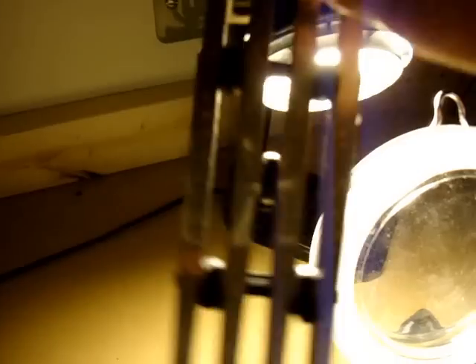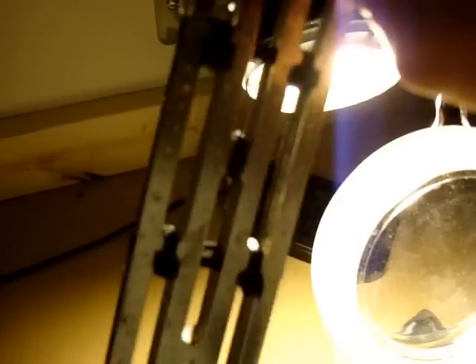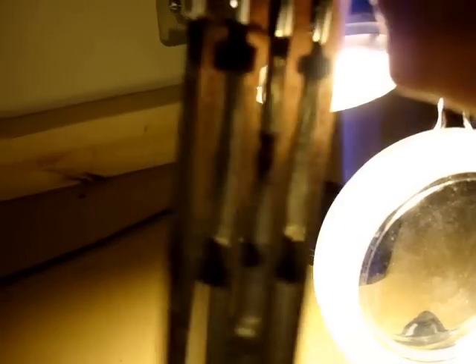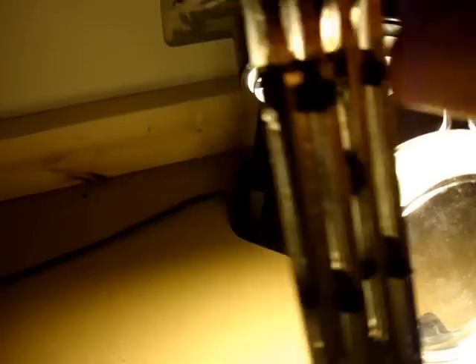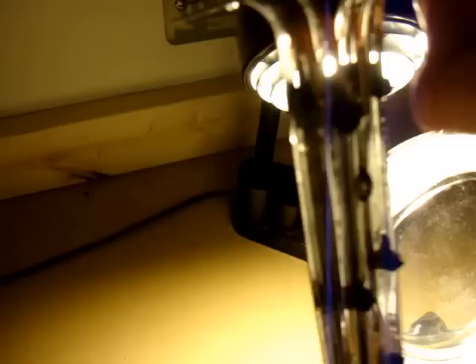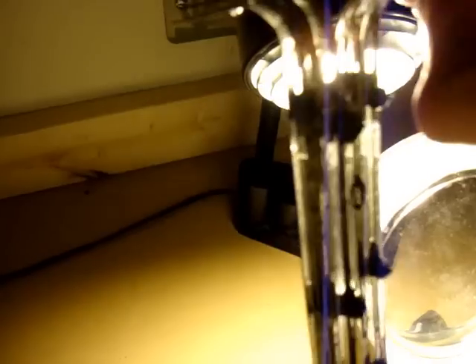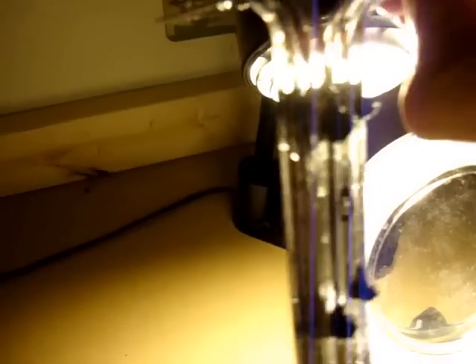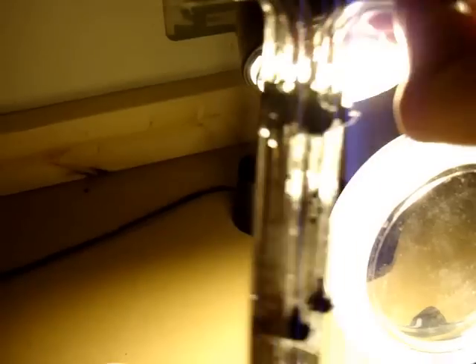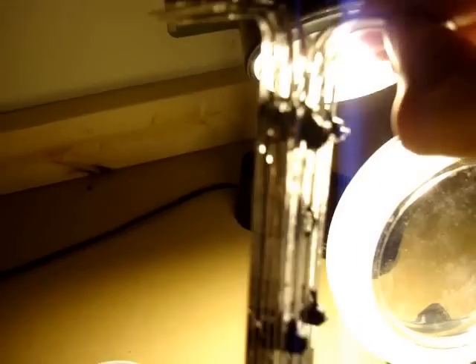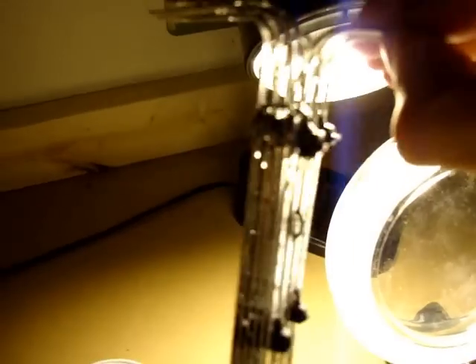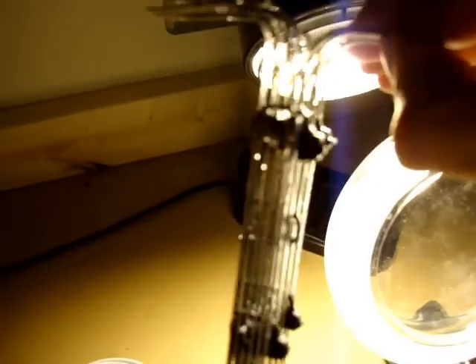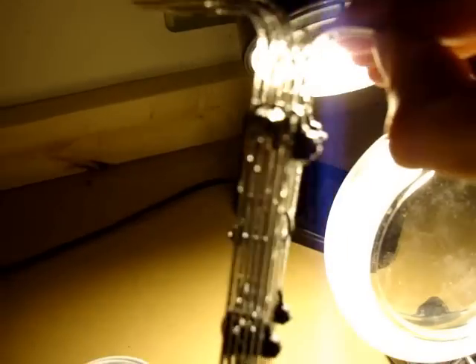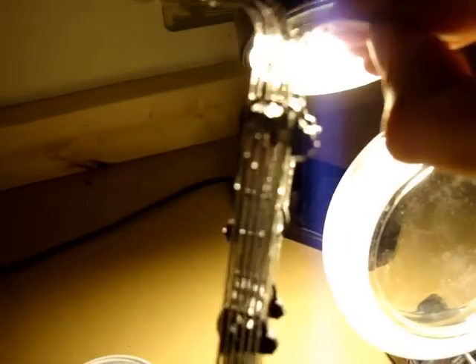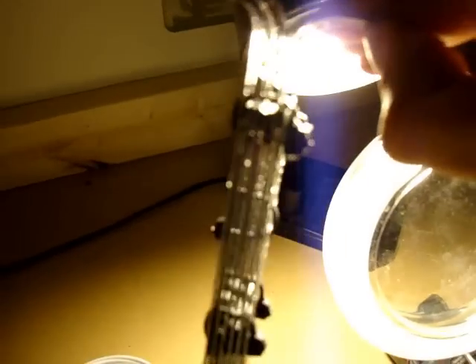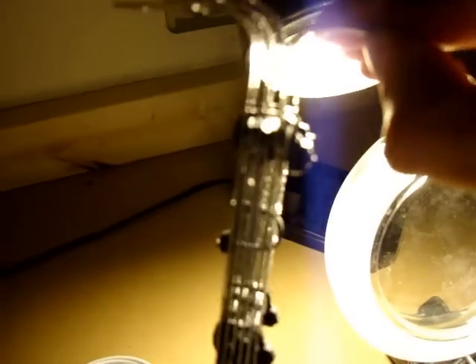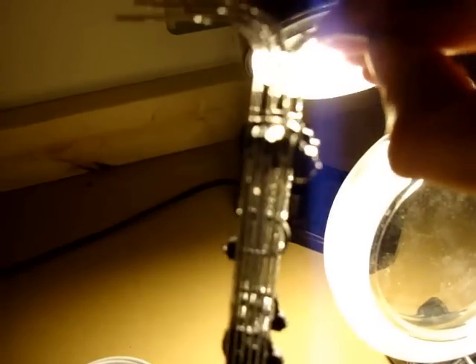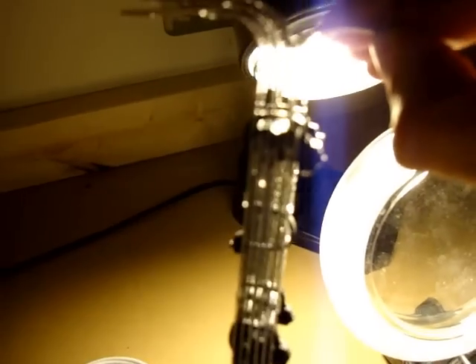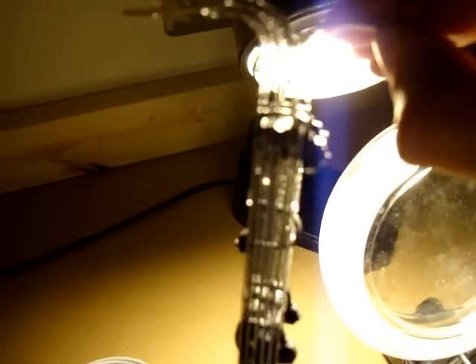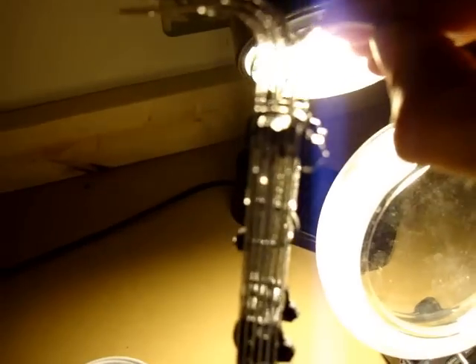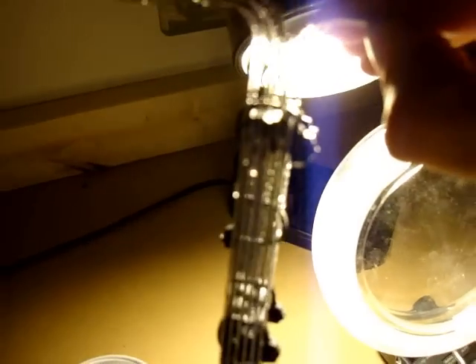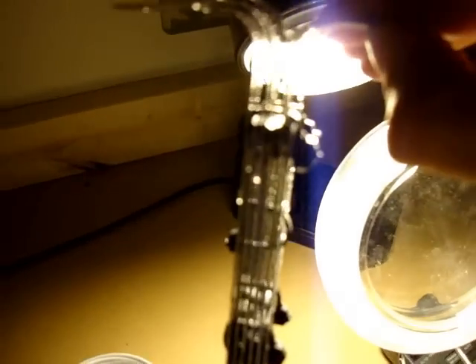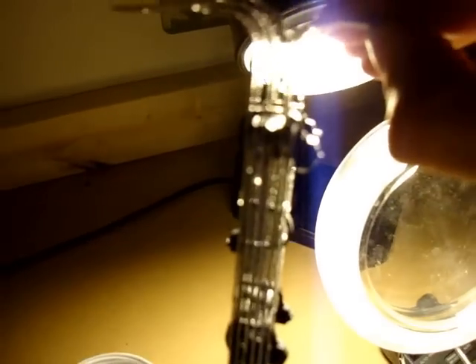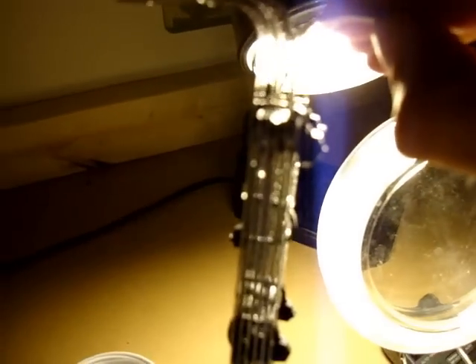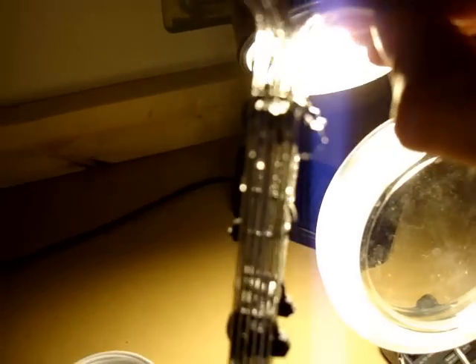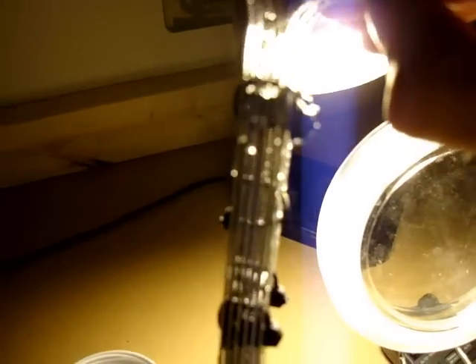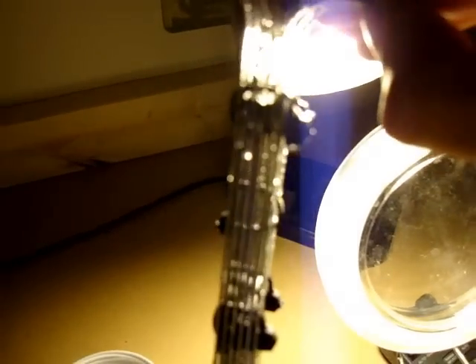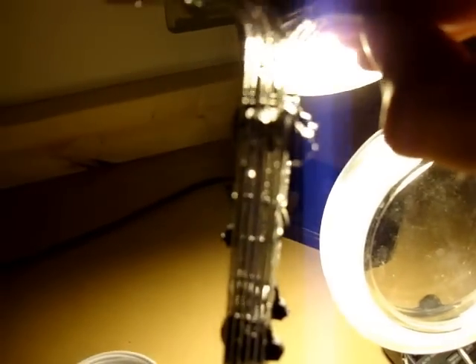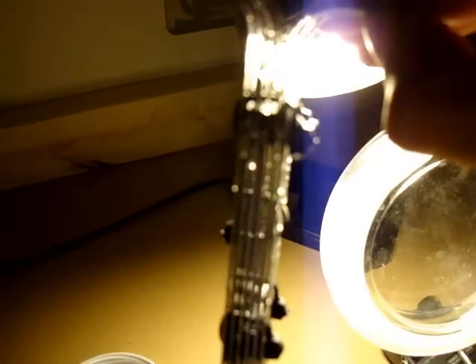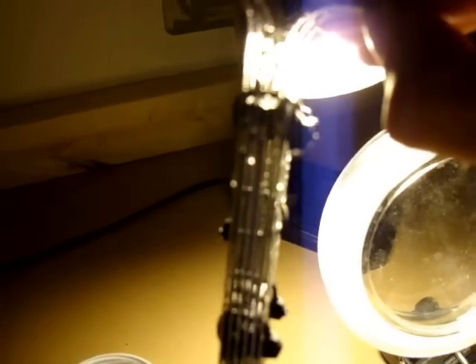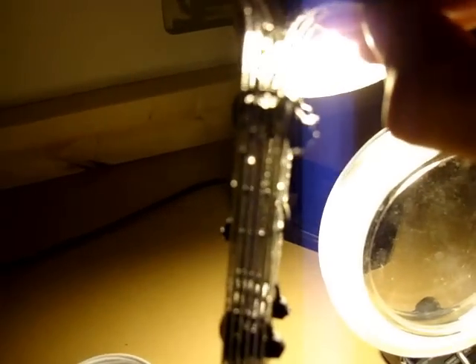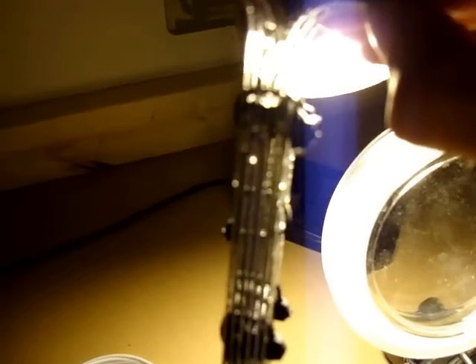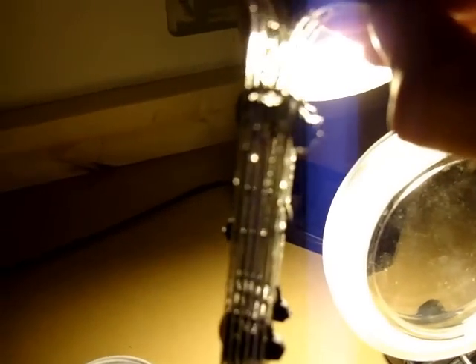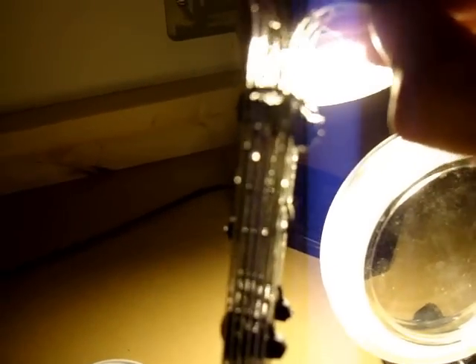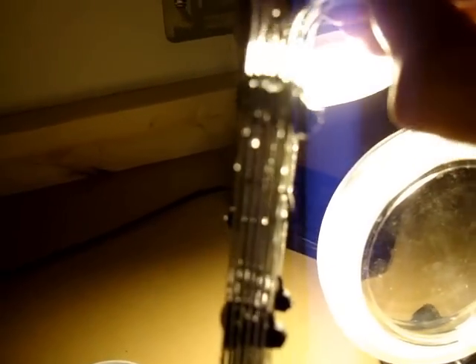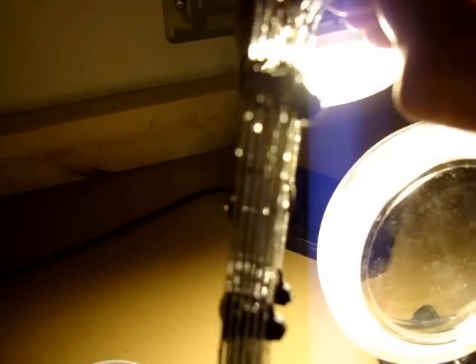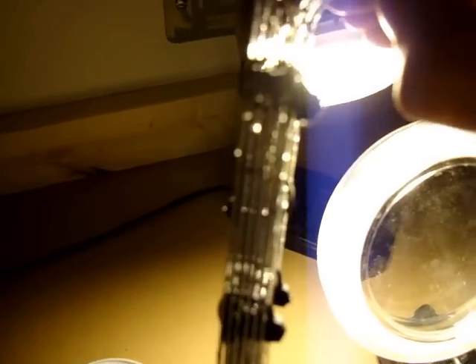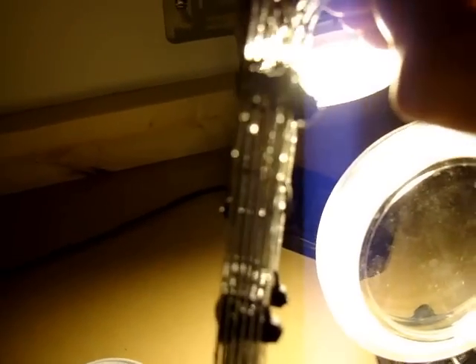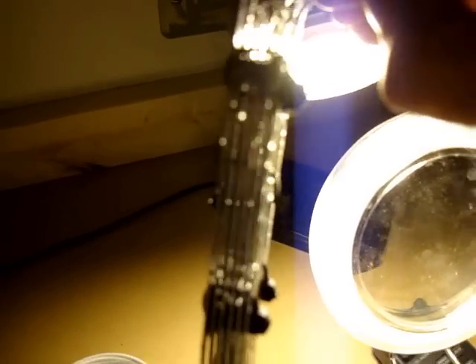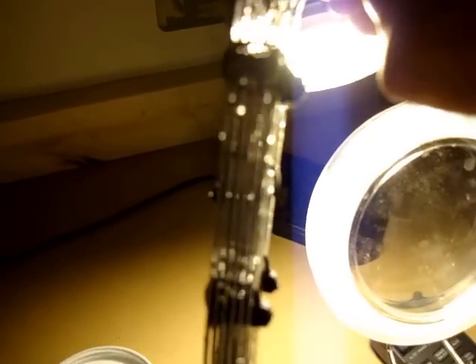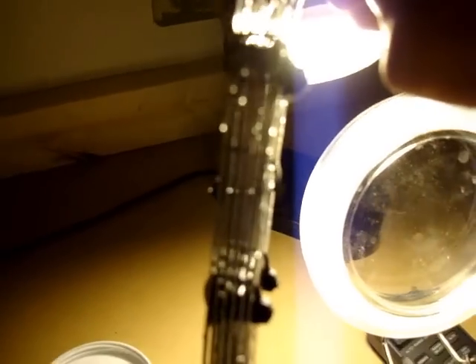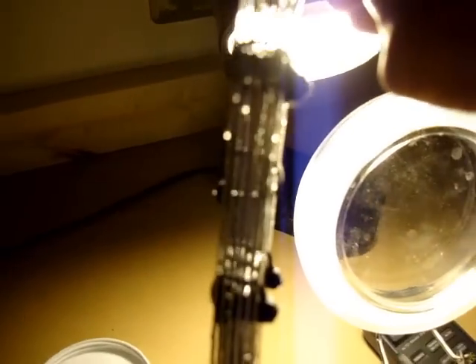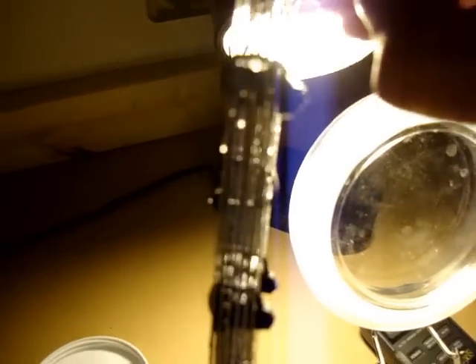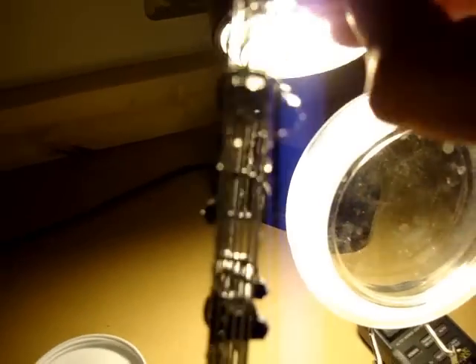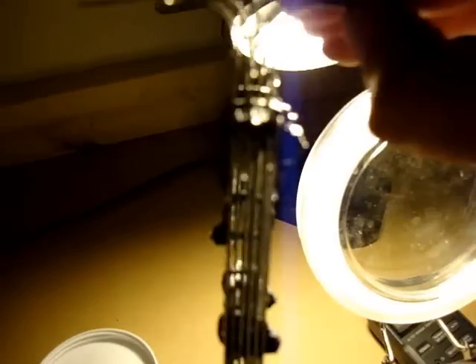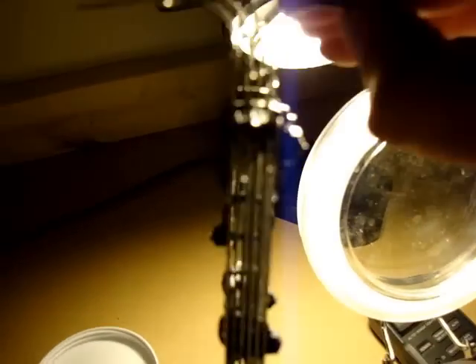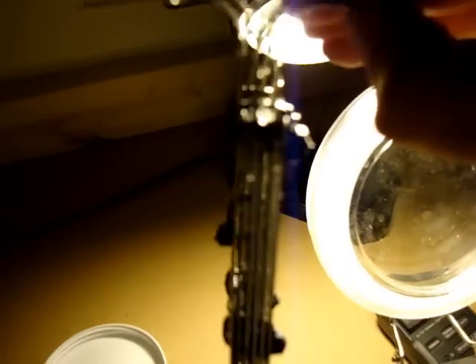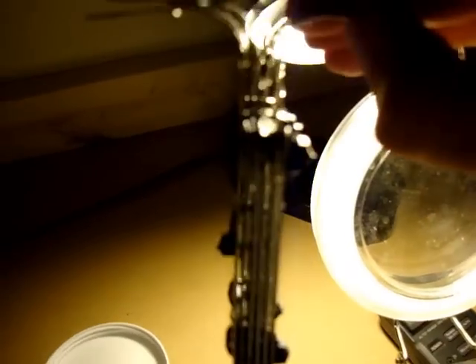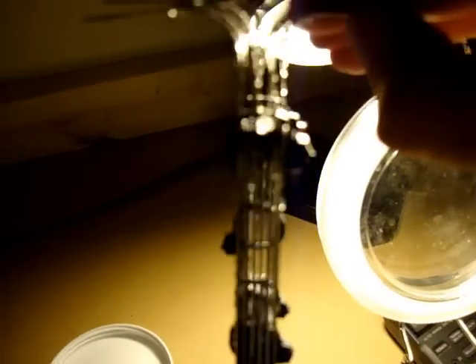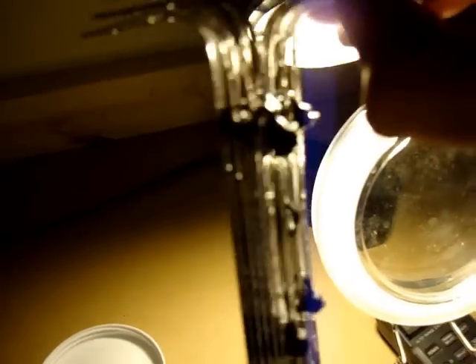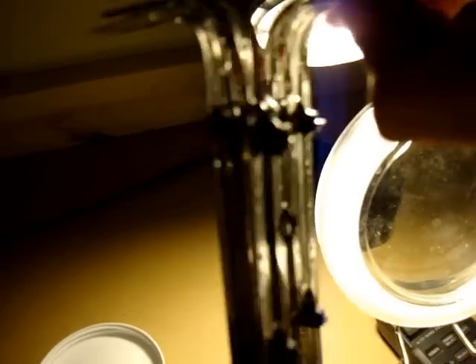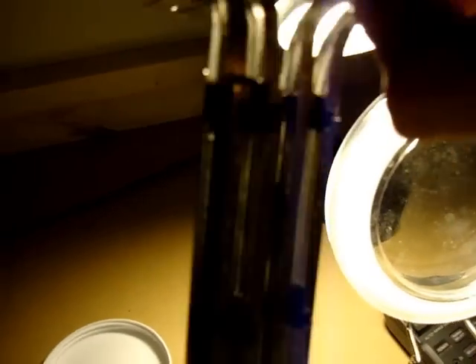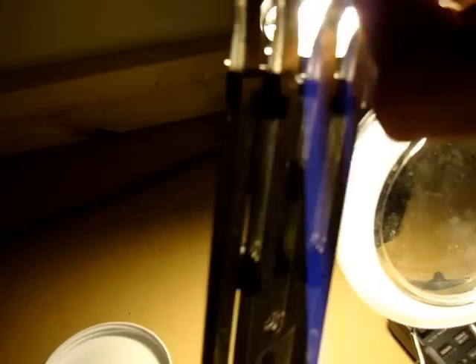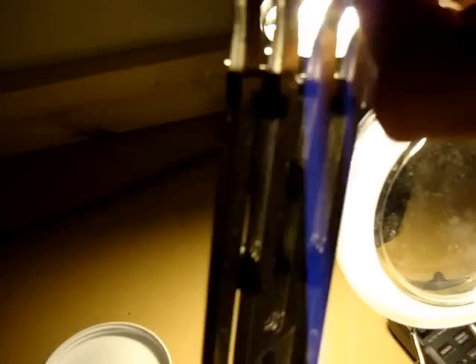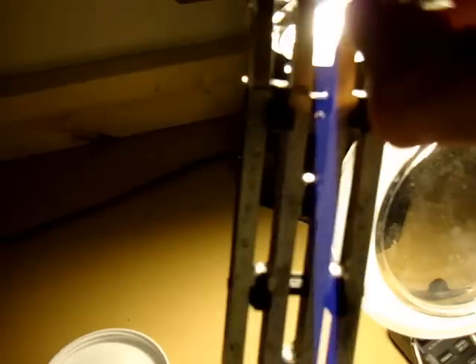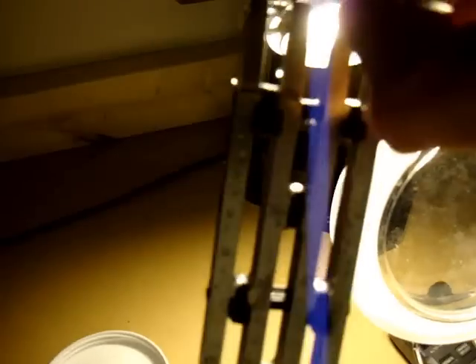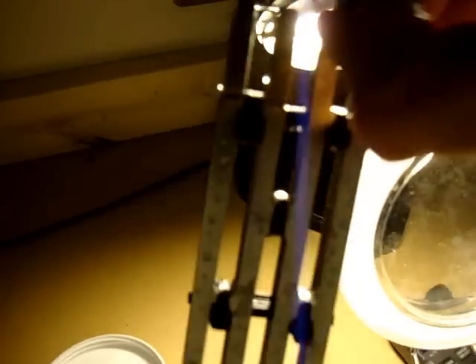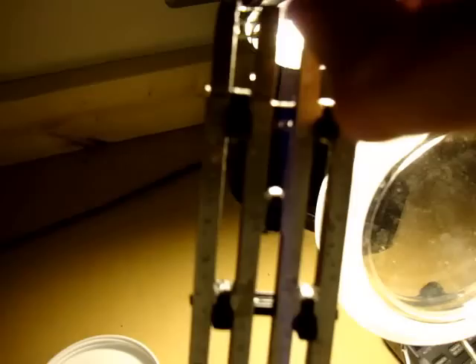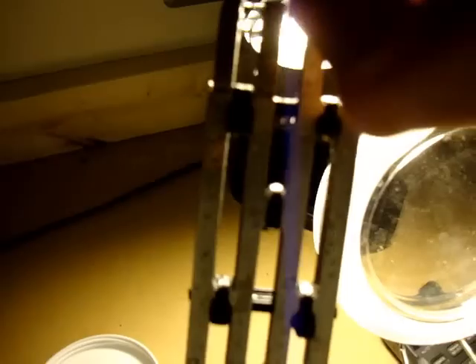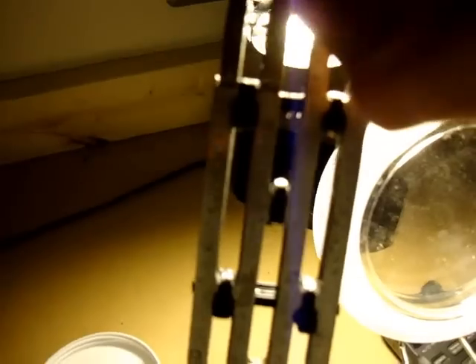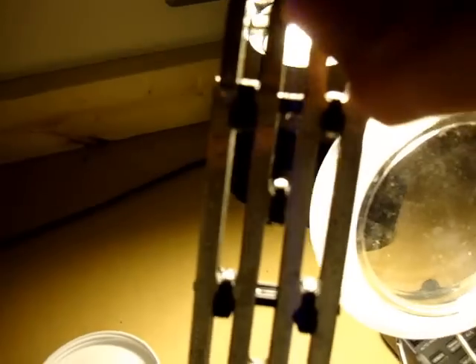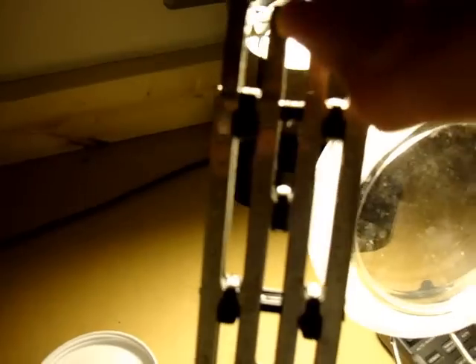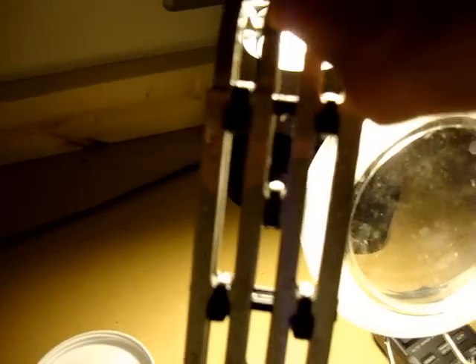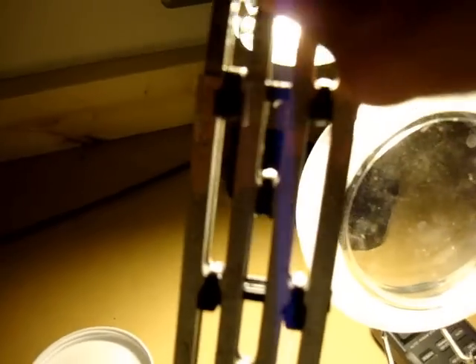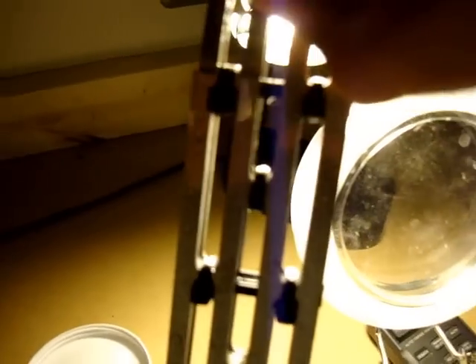And this is a positive, negative, positive, negative, positive, negative arrangement. No neutral plates at all.